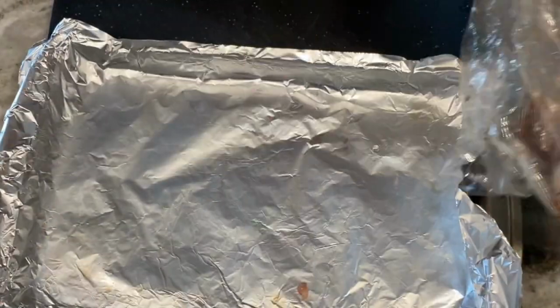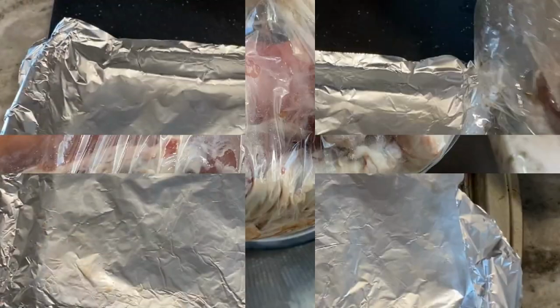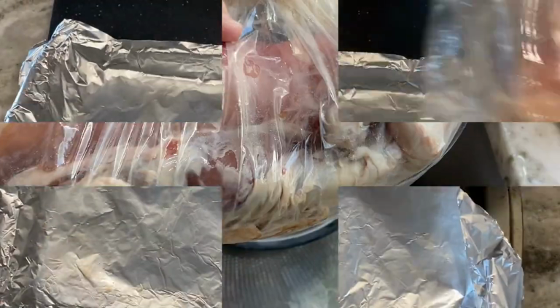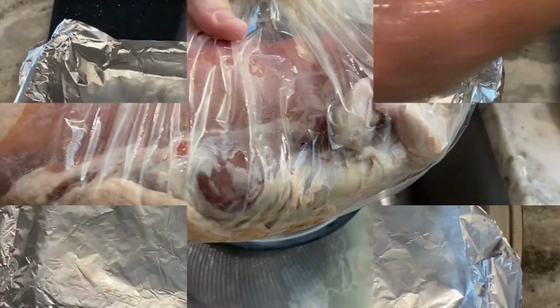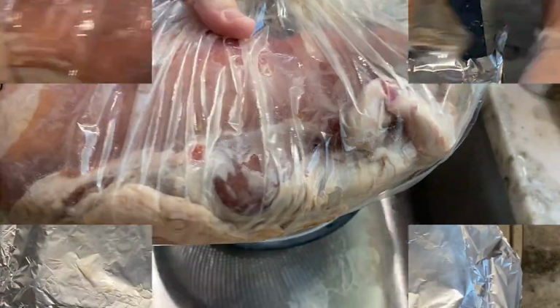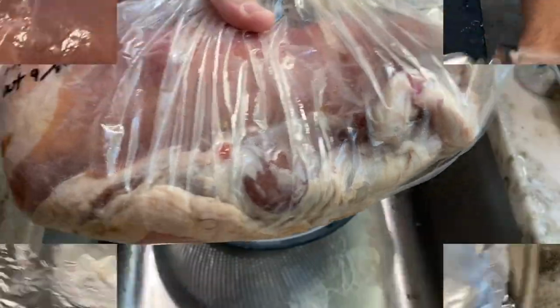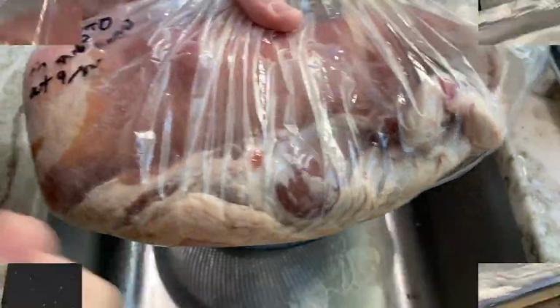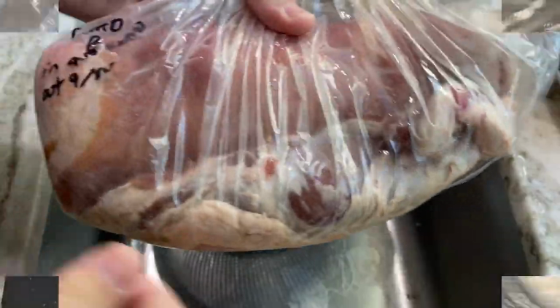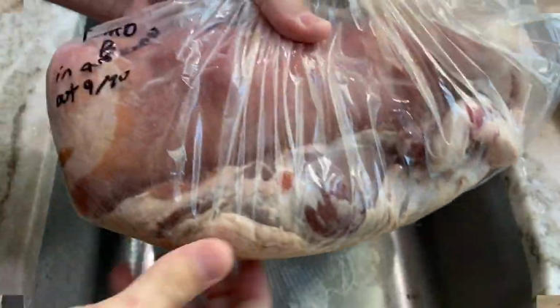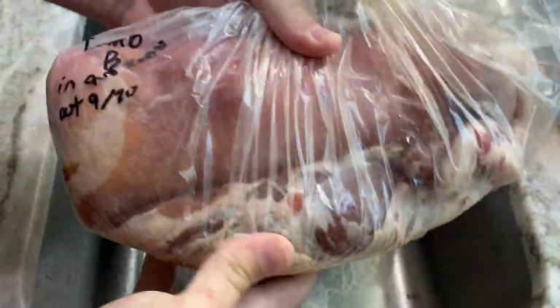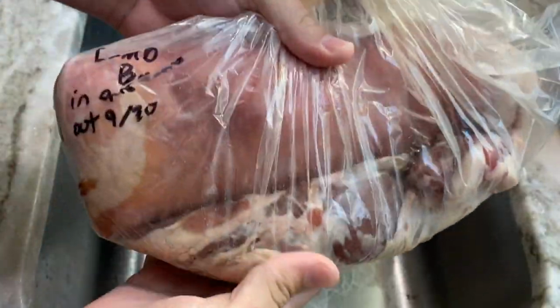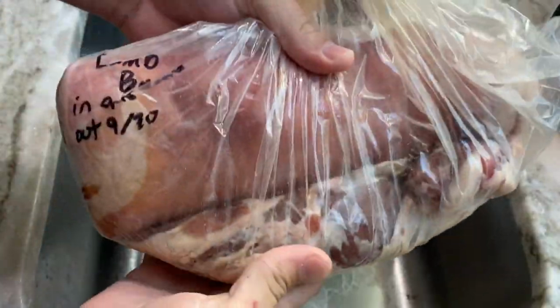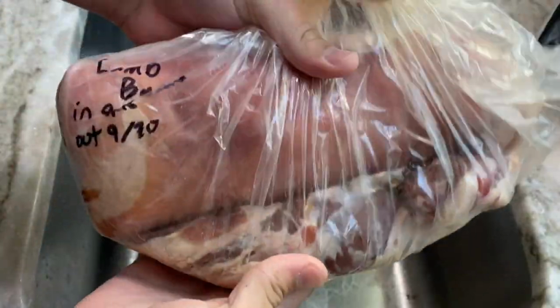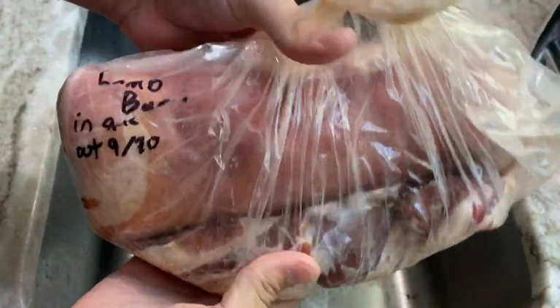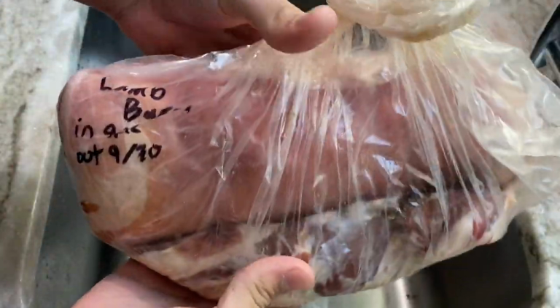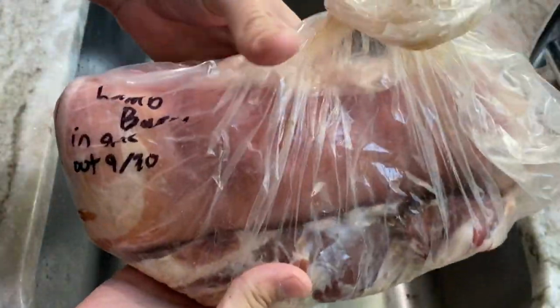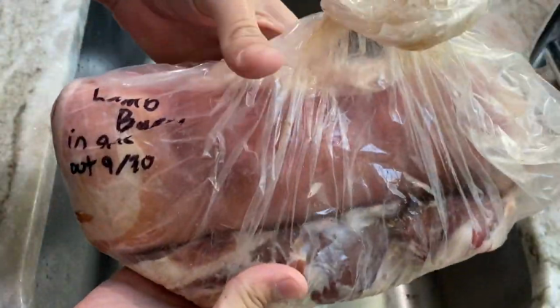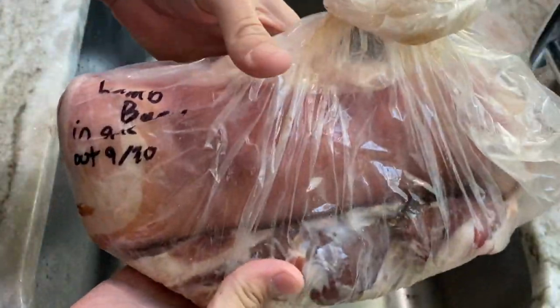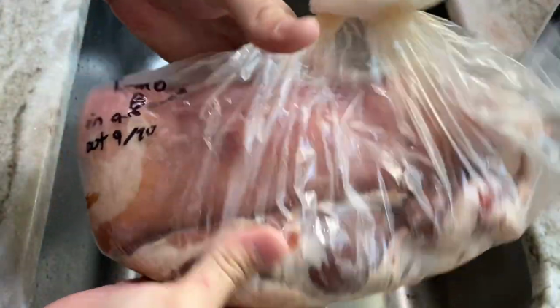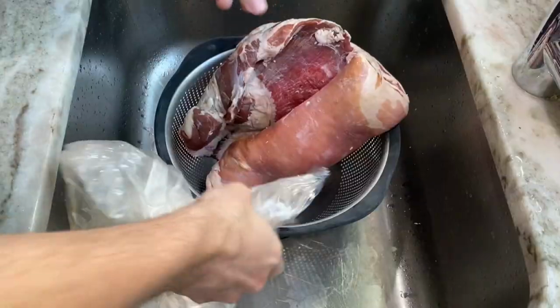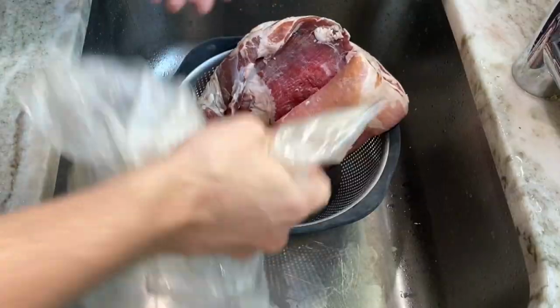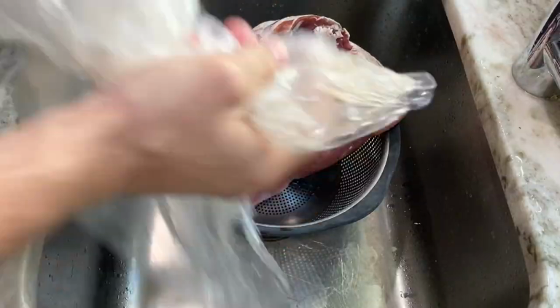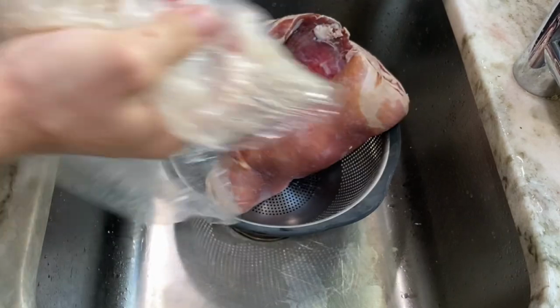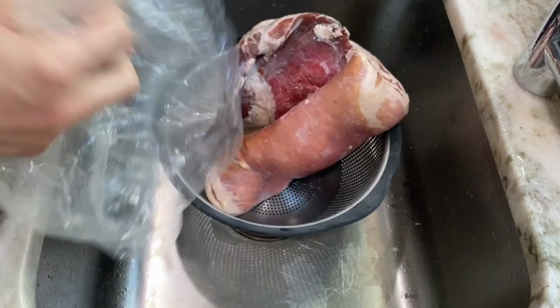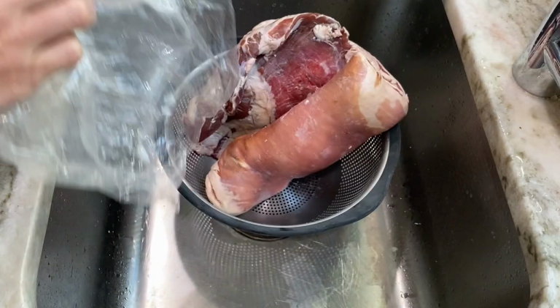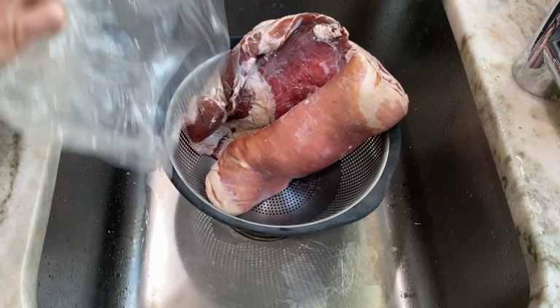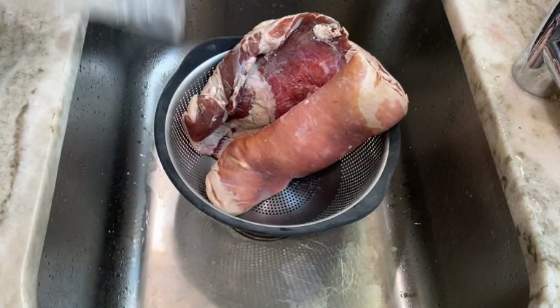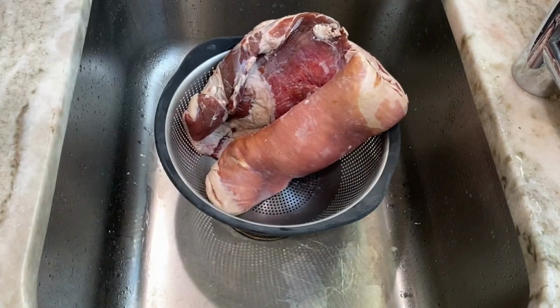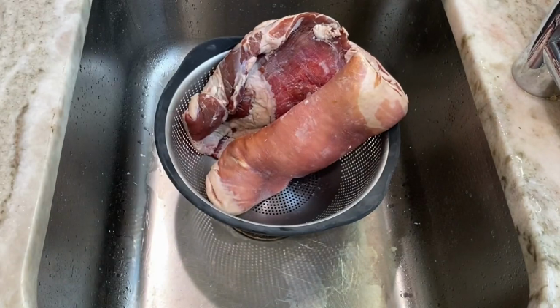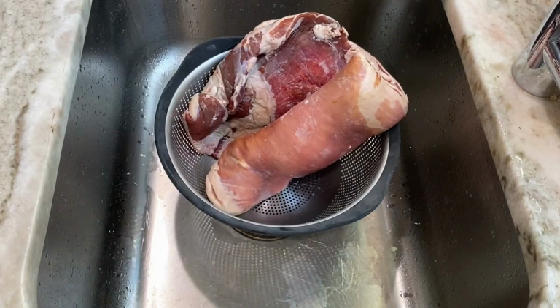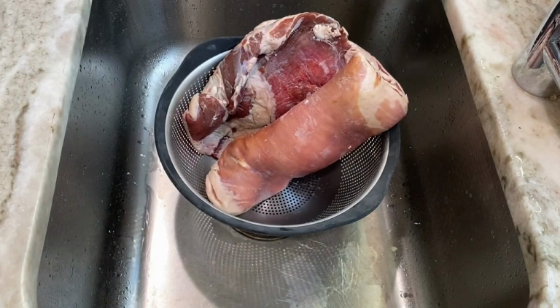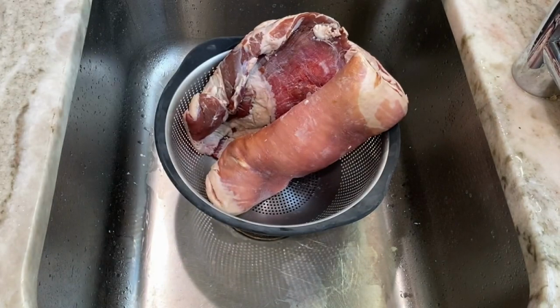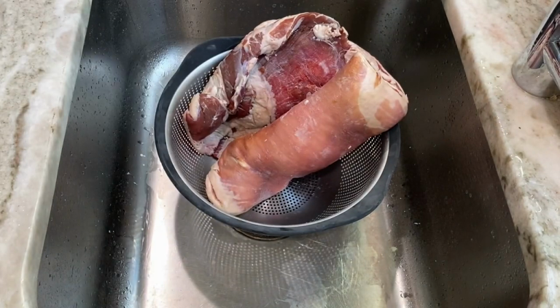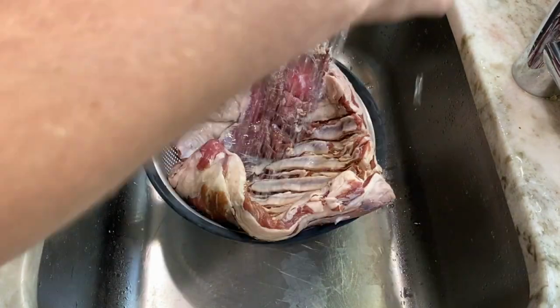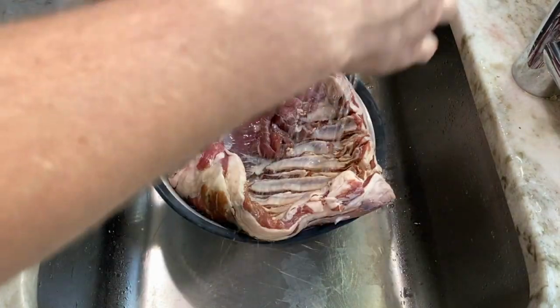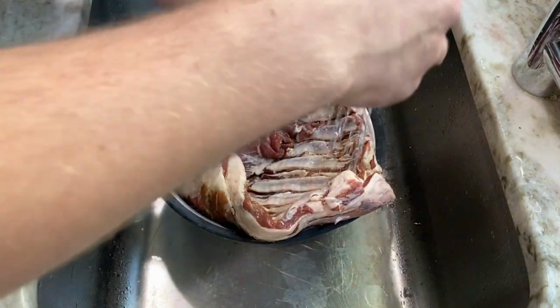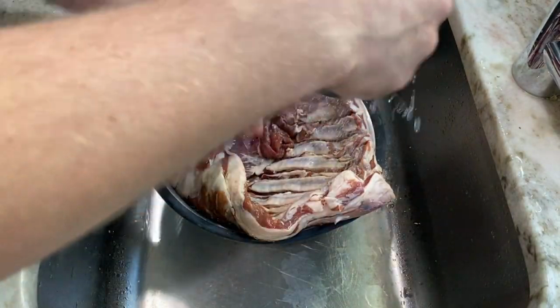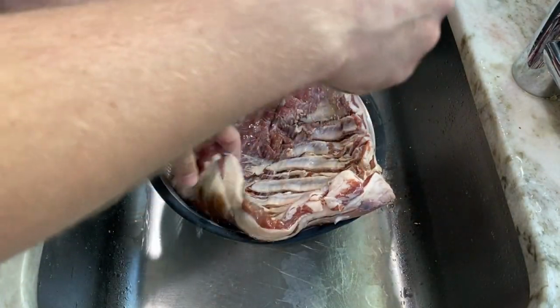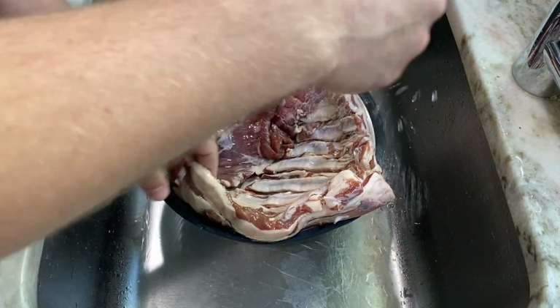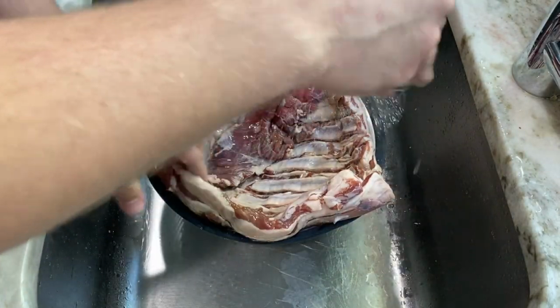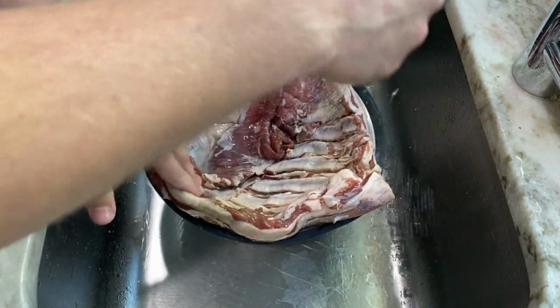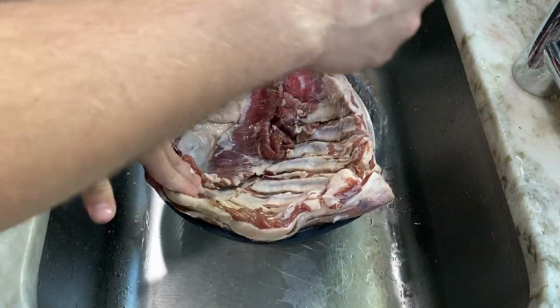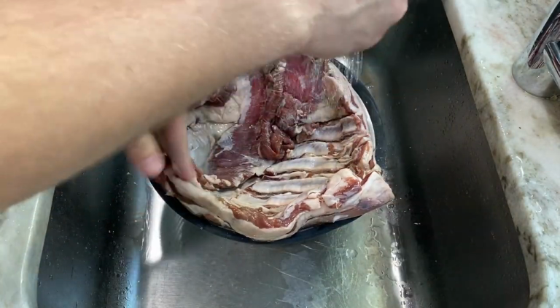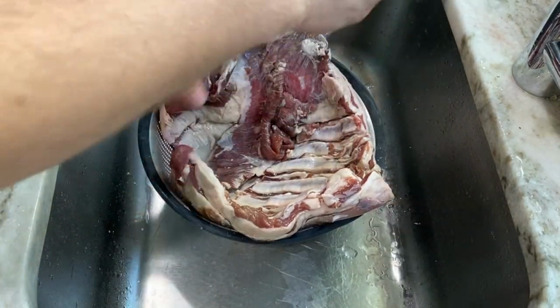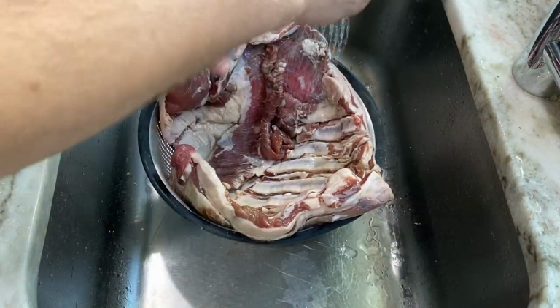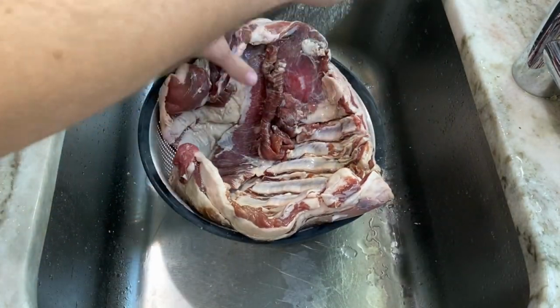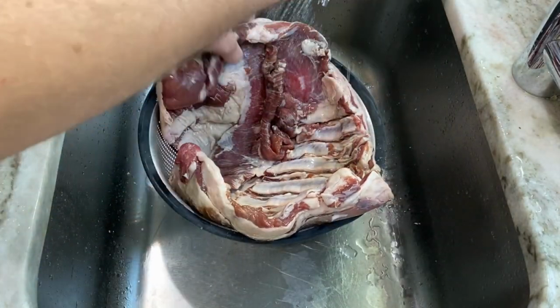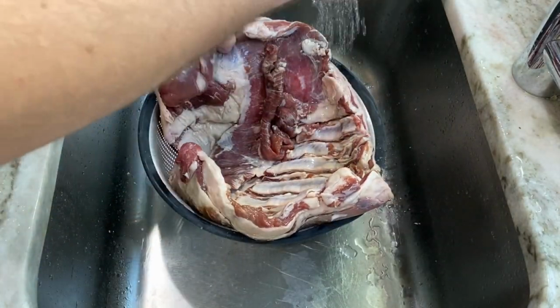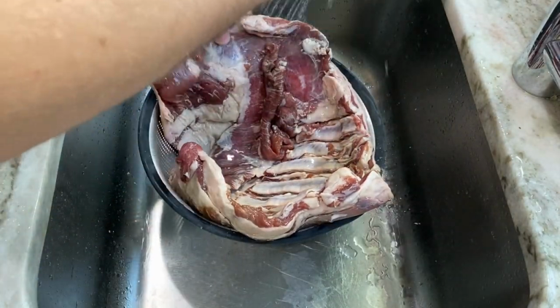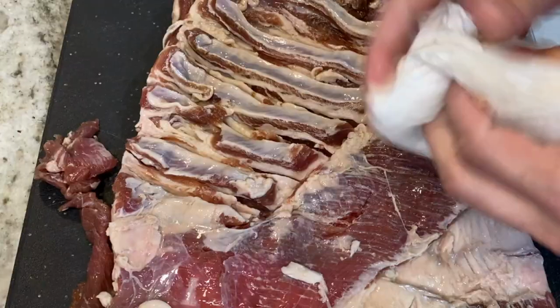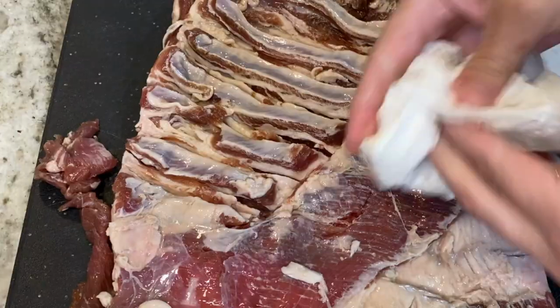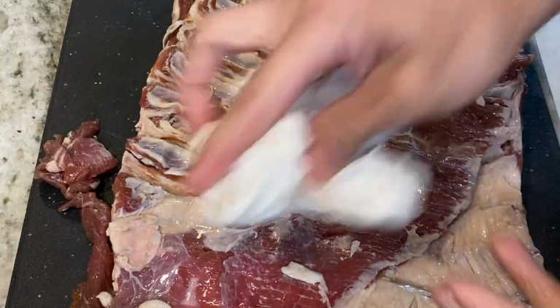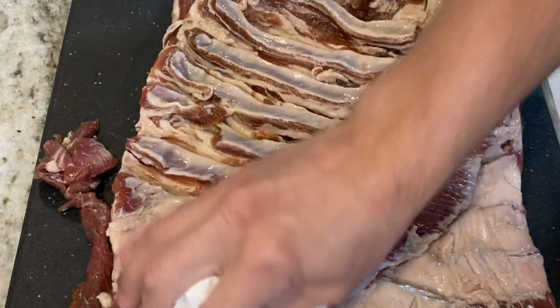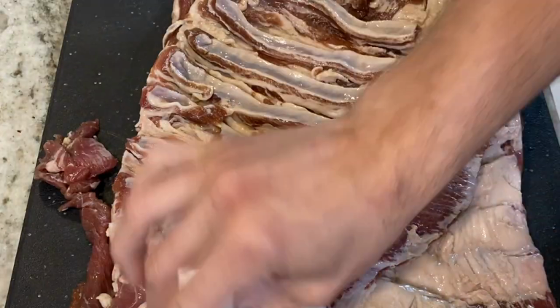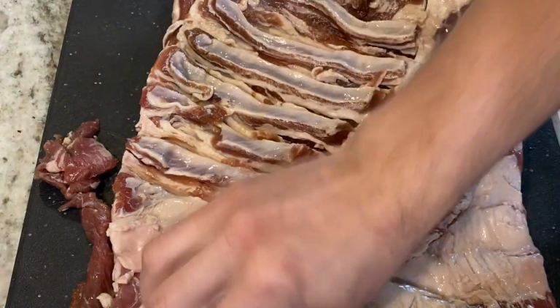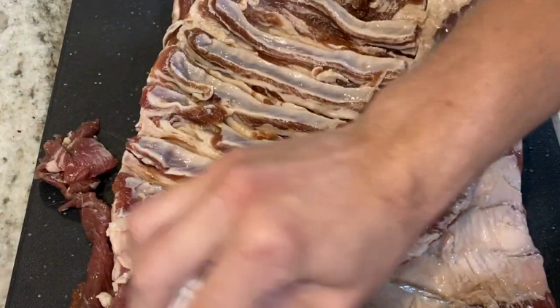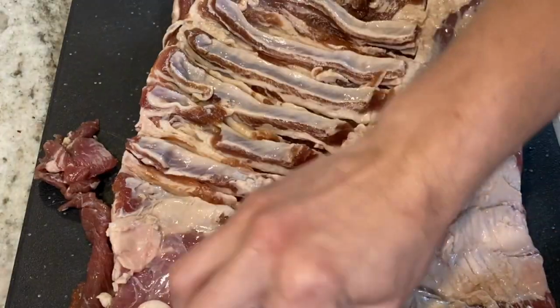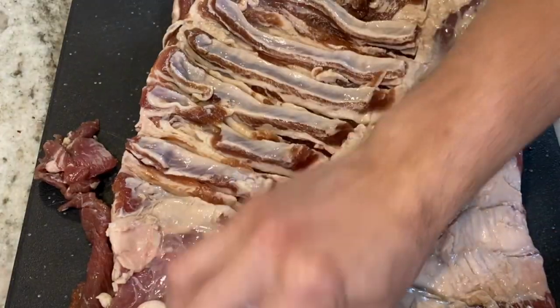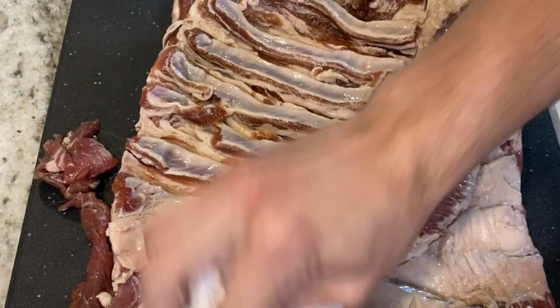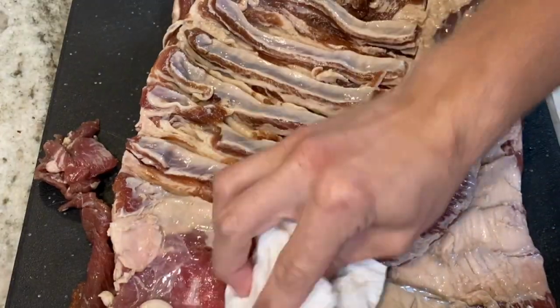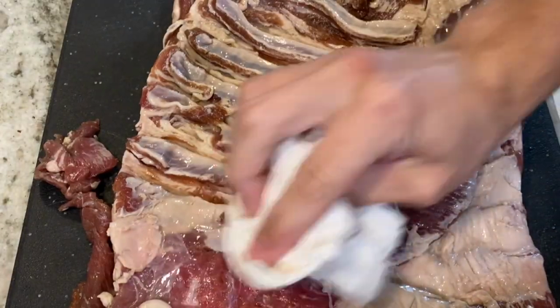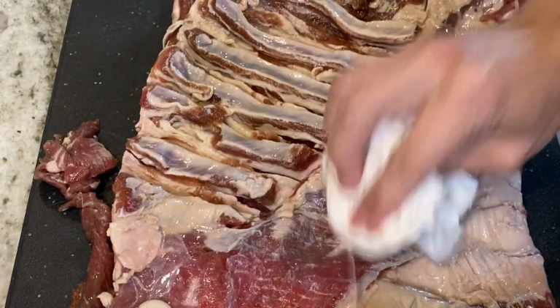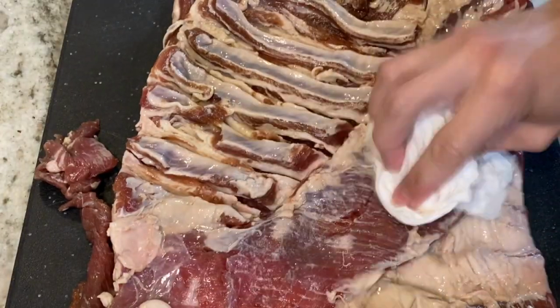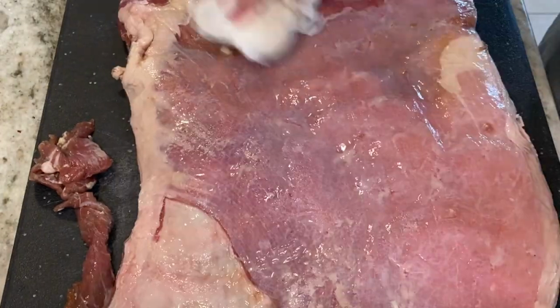After 14 days, I'll take it out of the bag and rinse it under cold water. Then I'll just pat it dry.